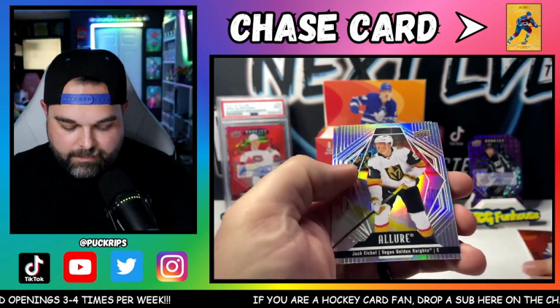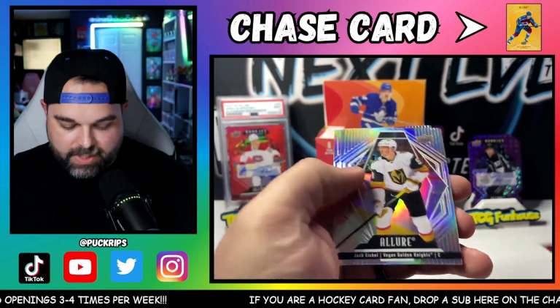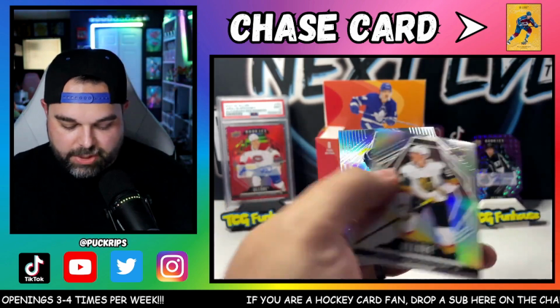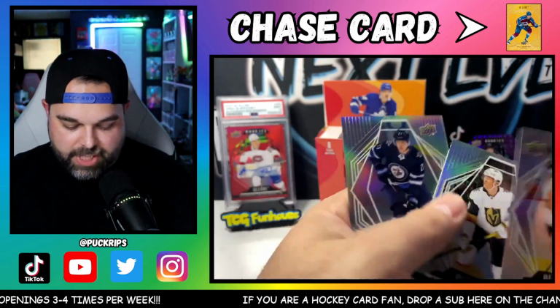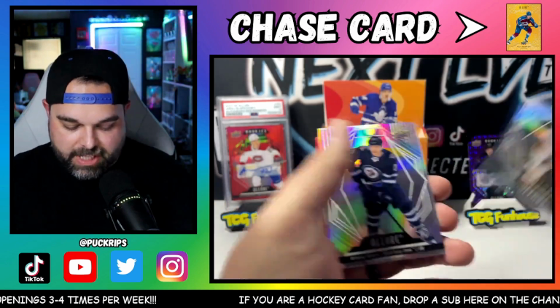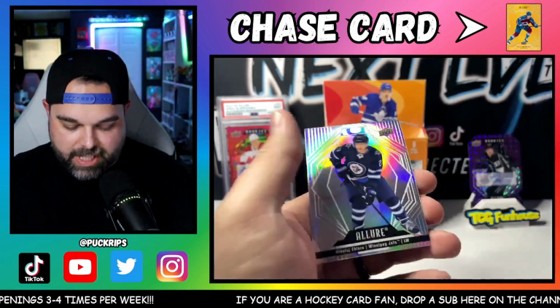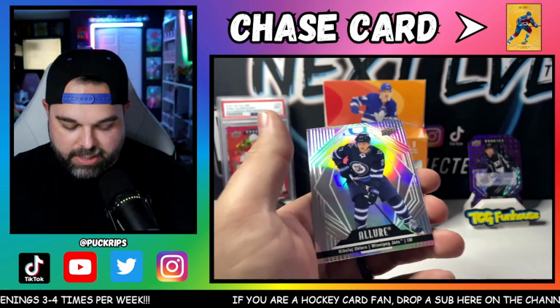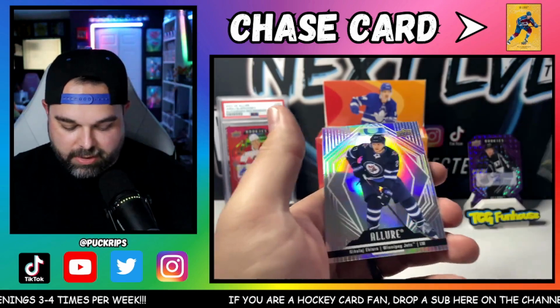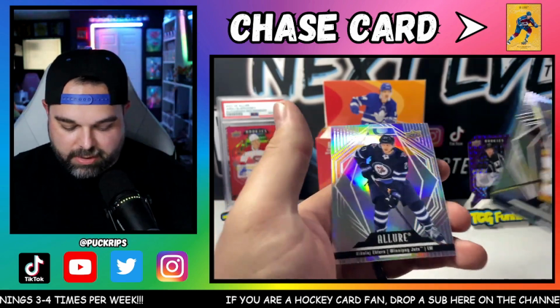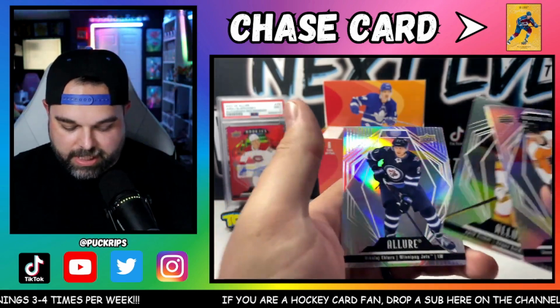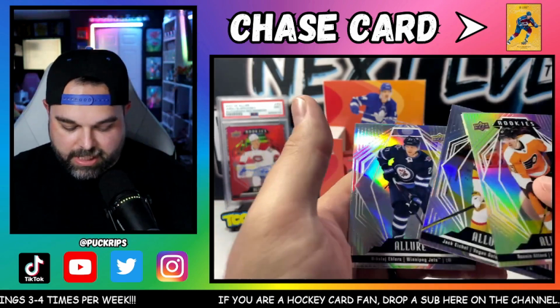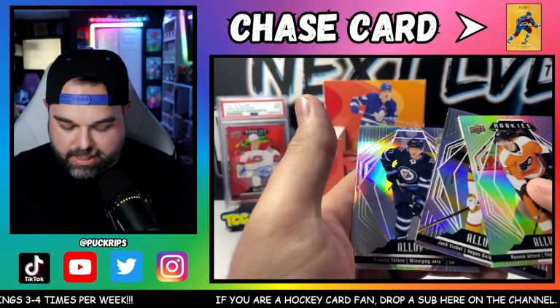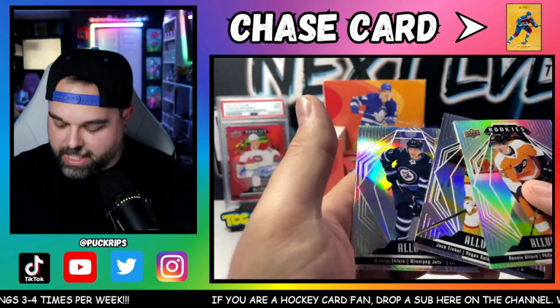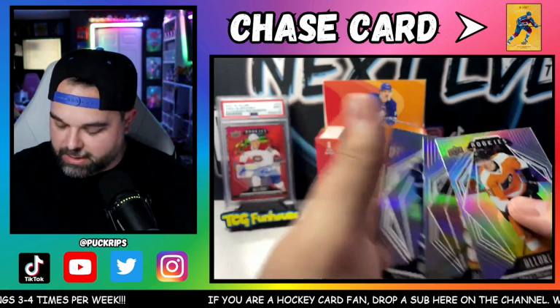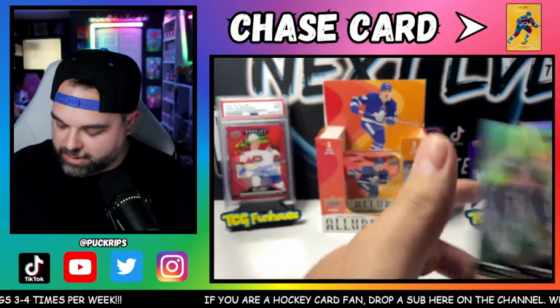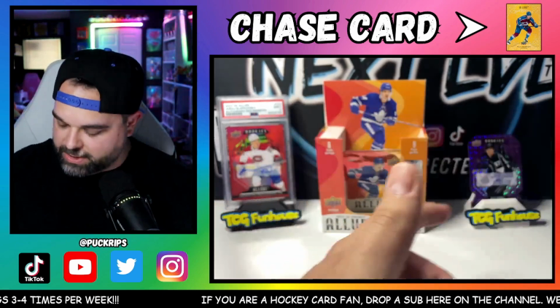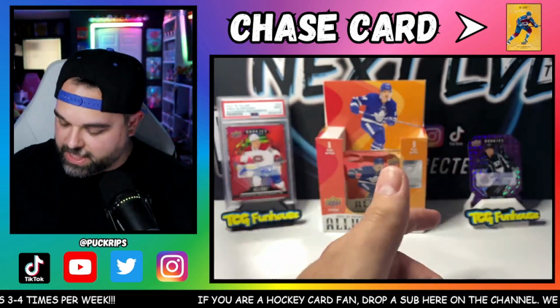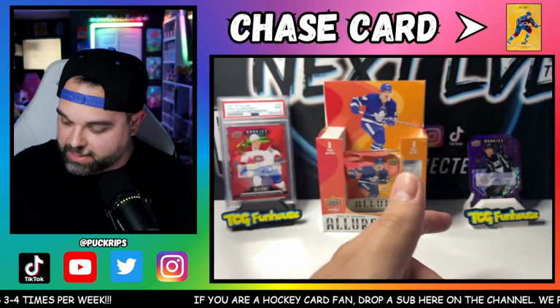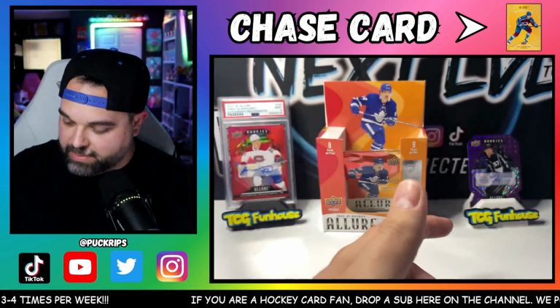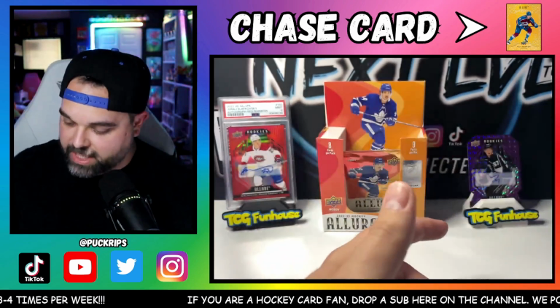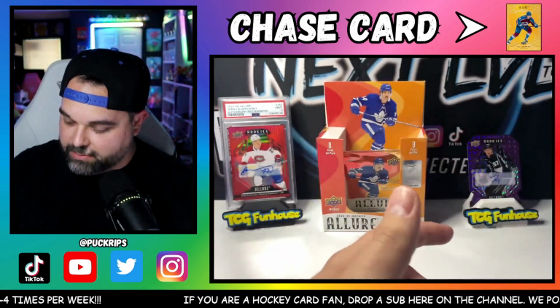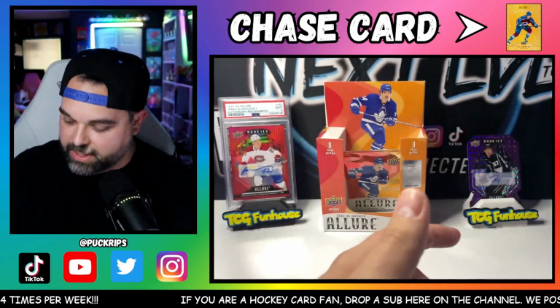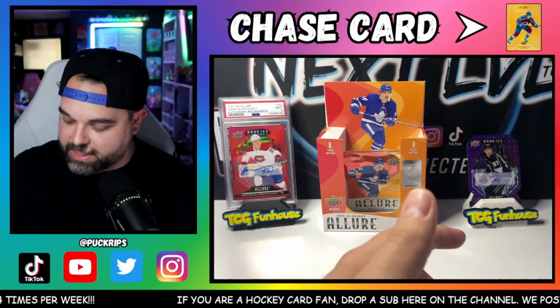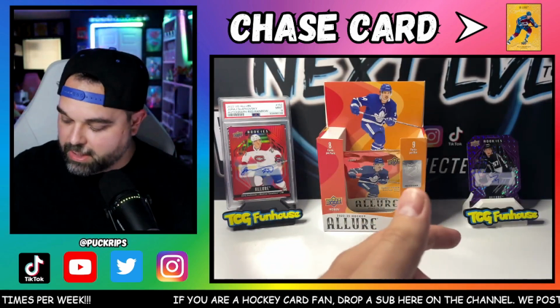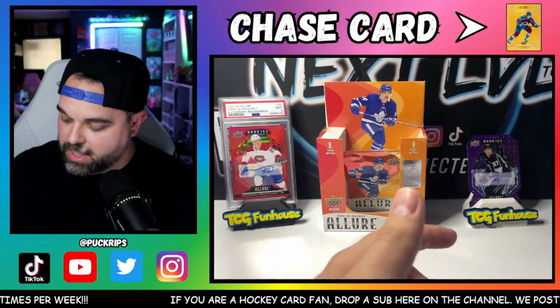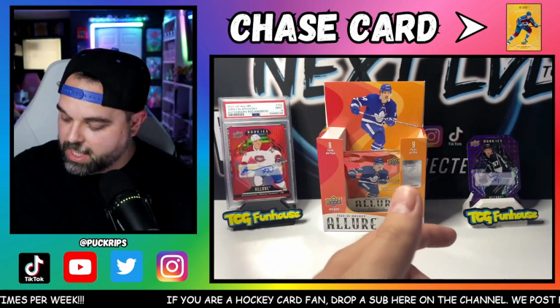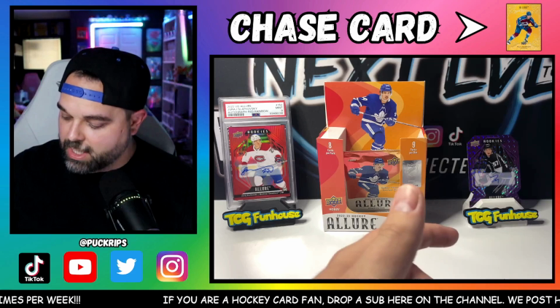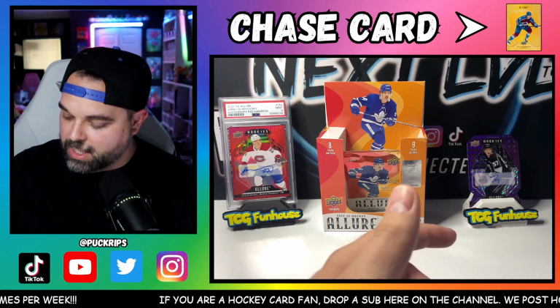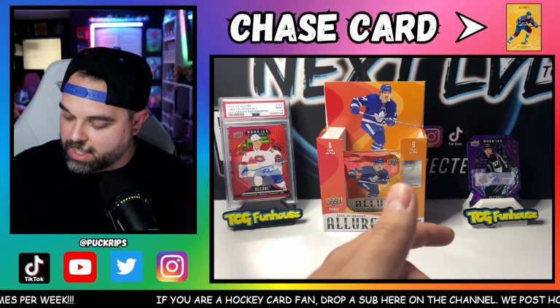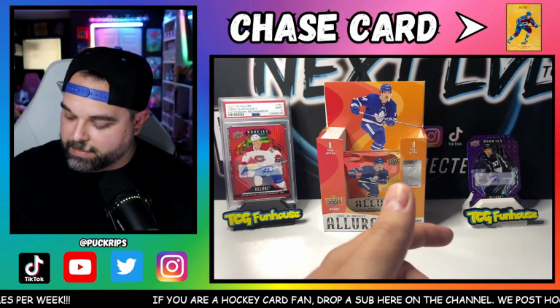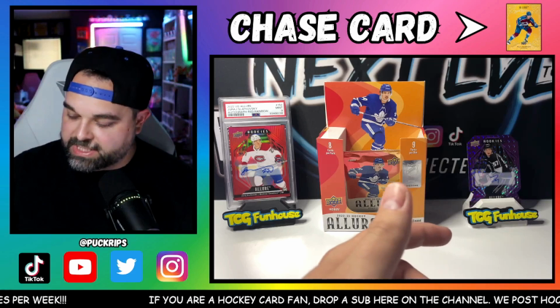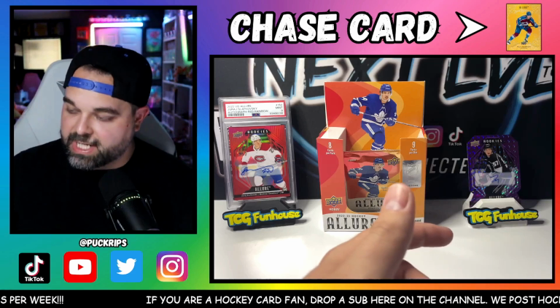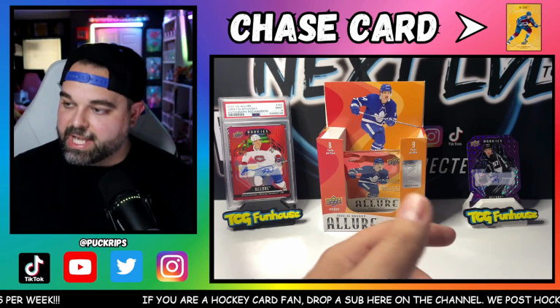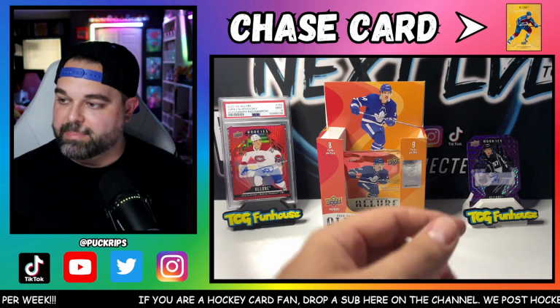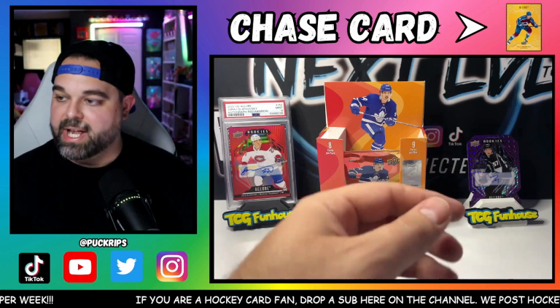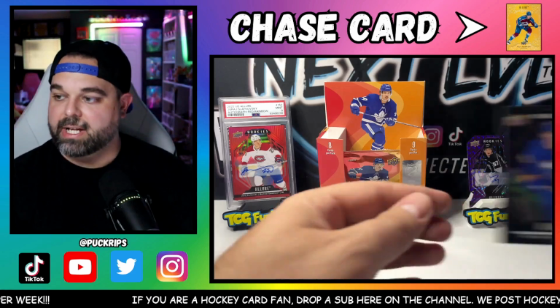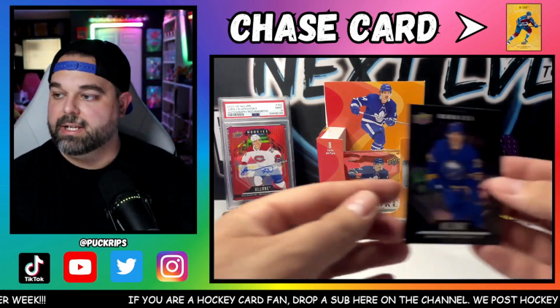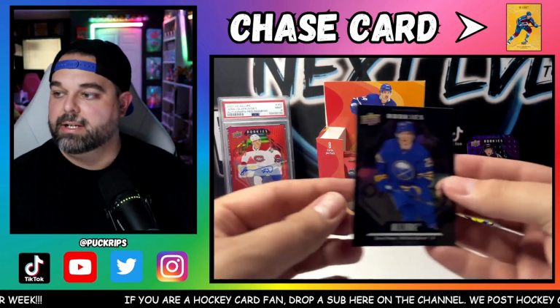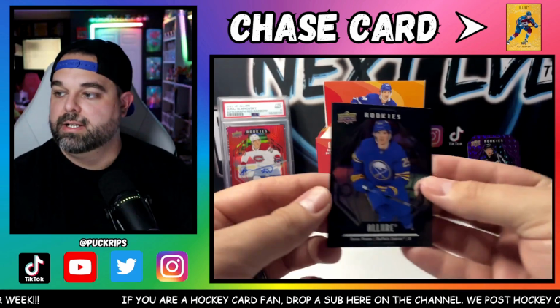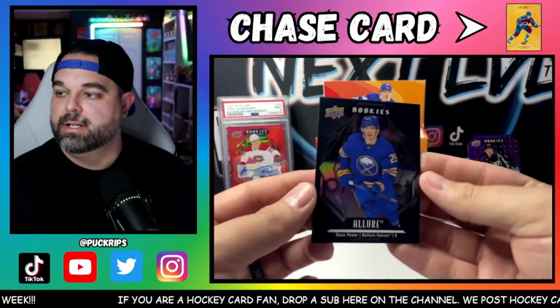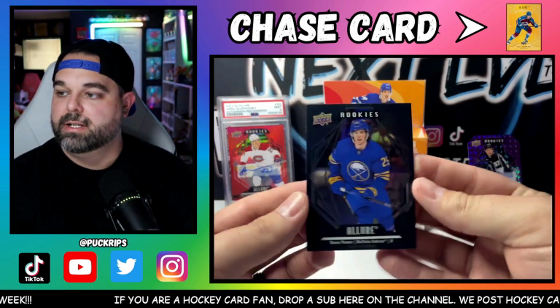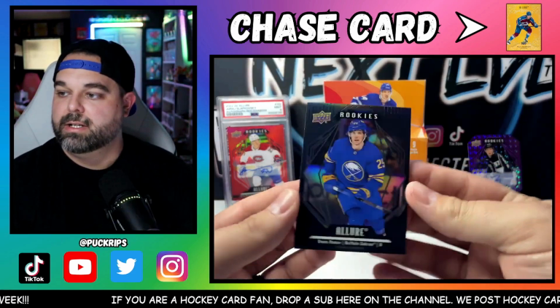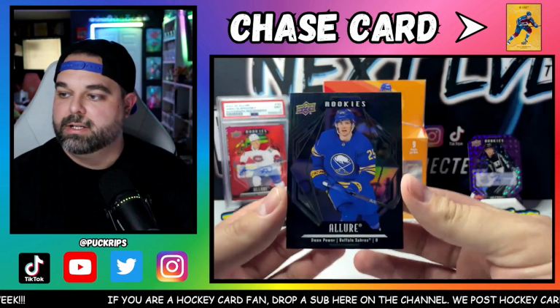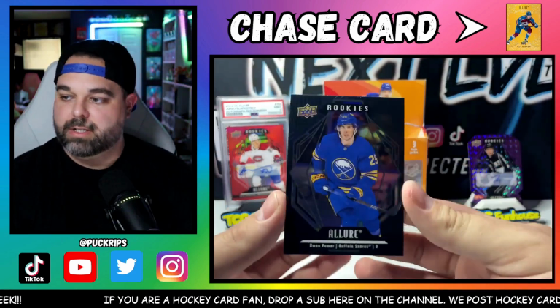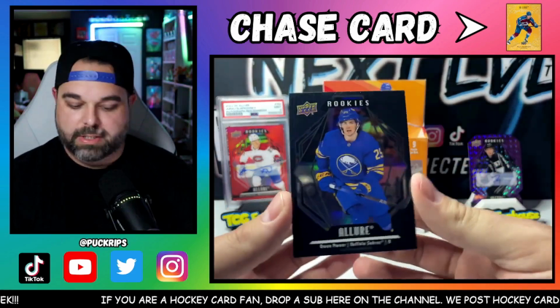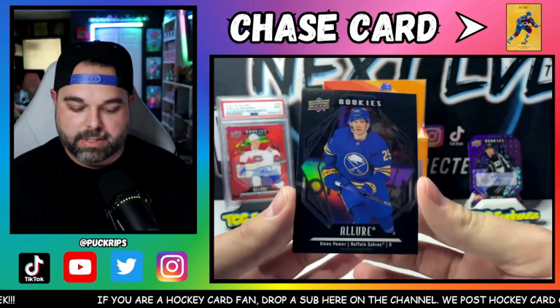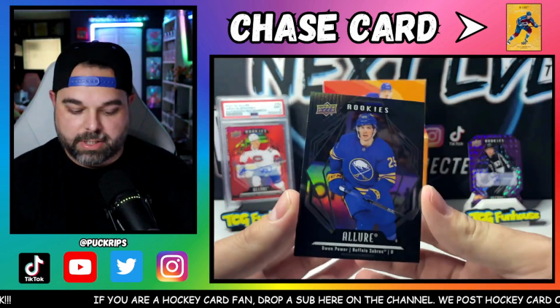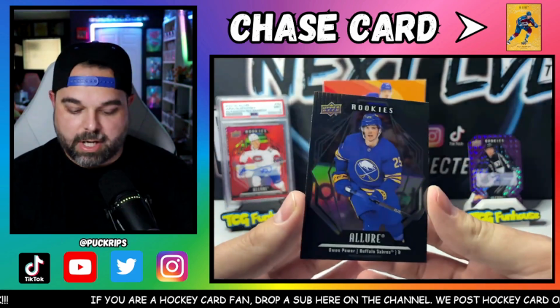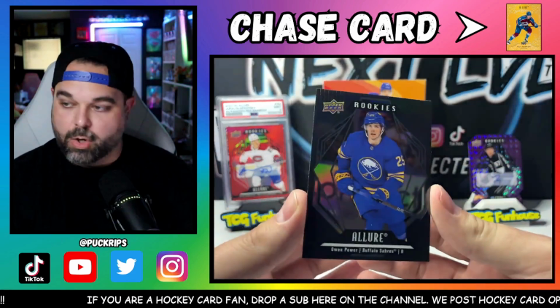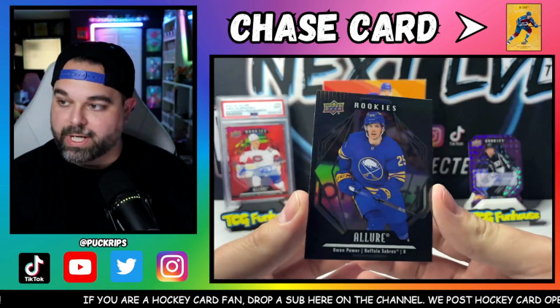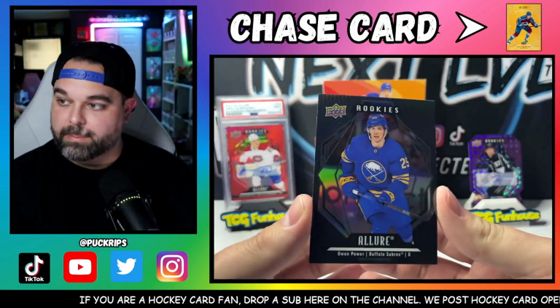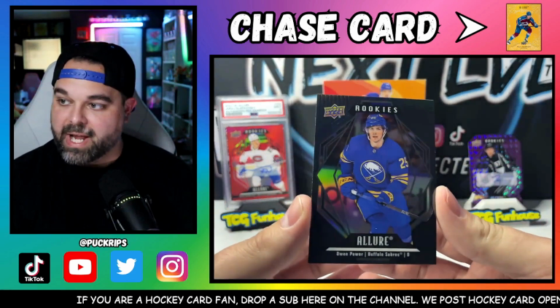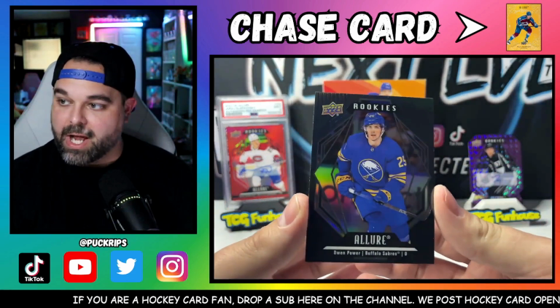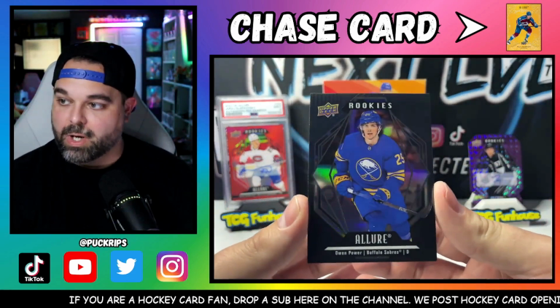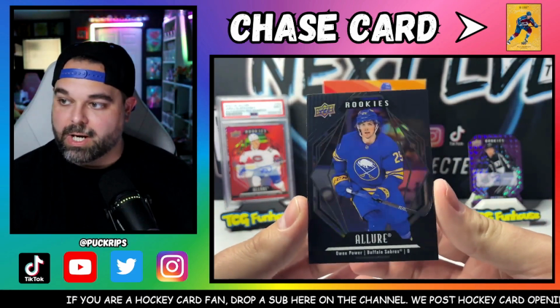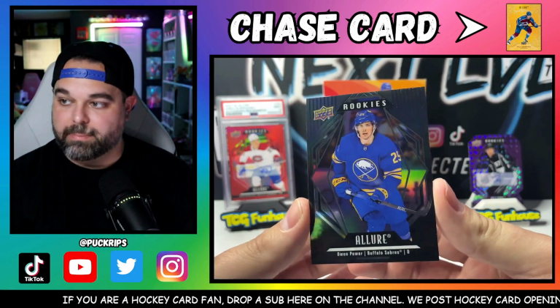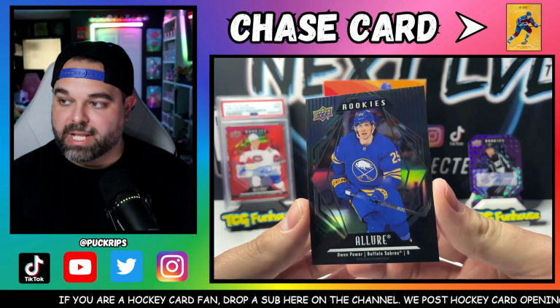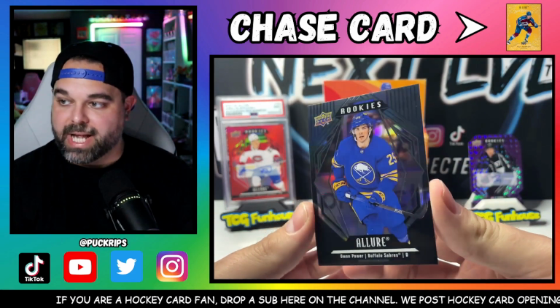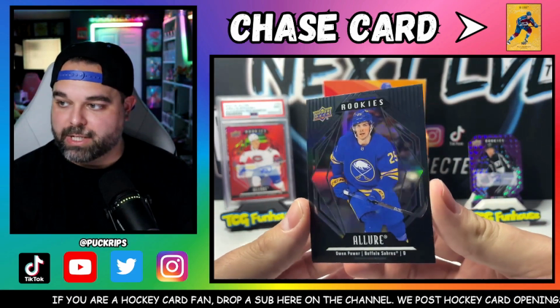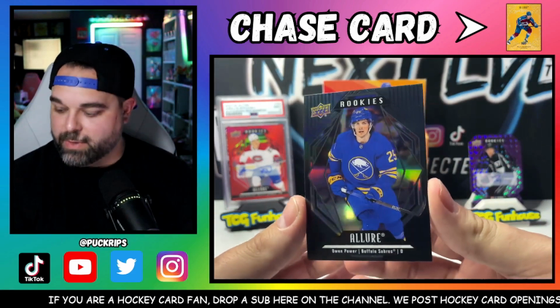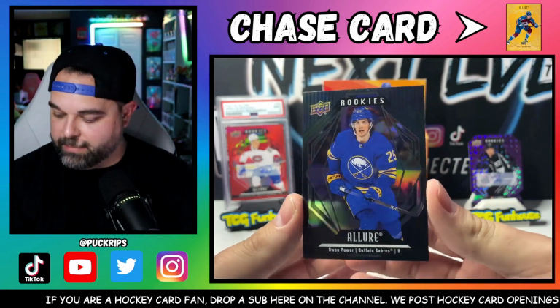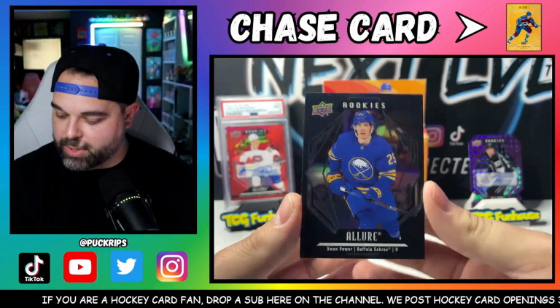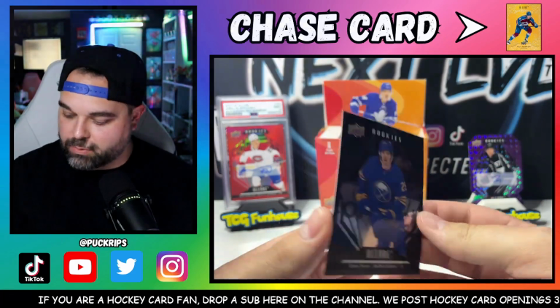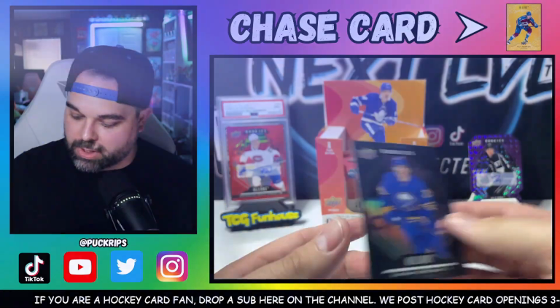Owen Power Black Rainbow rookie — nice, taking that. Ross Colton on the Red Orange. Tom Wilson 'Check Please' — never seen those before, those must be a decently rare SP card. Jack Eichel on the back right there. But the hit of that pack: the Owen Power Black Rainbow rookie.